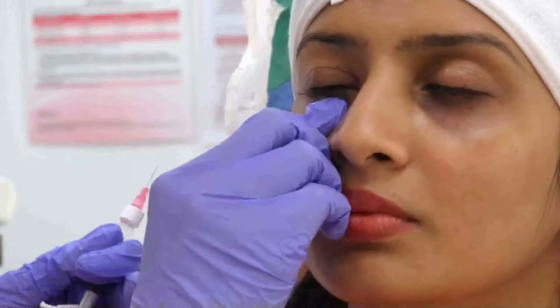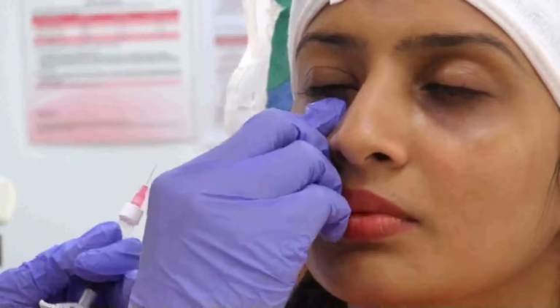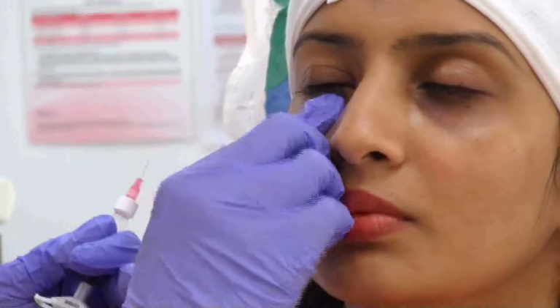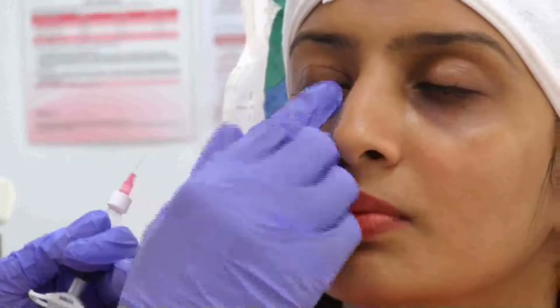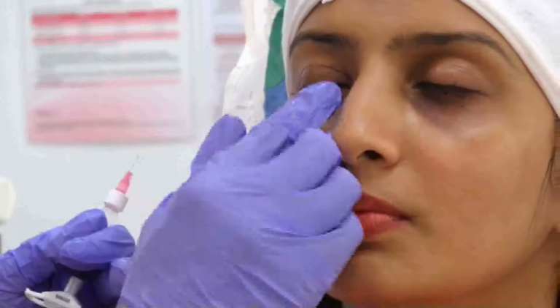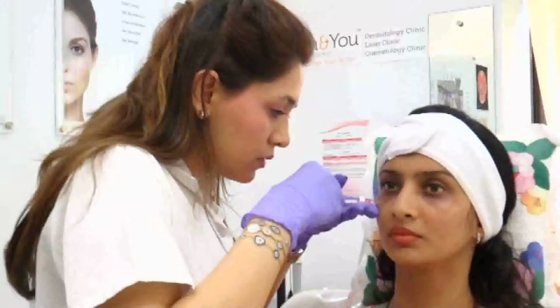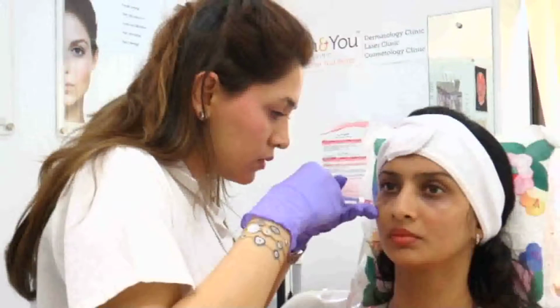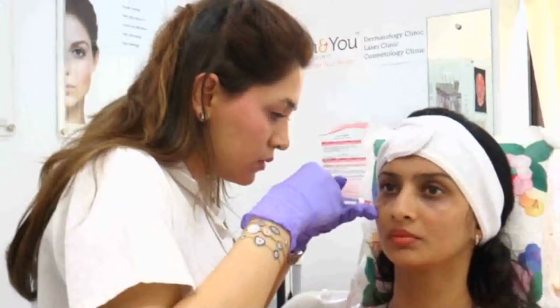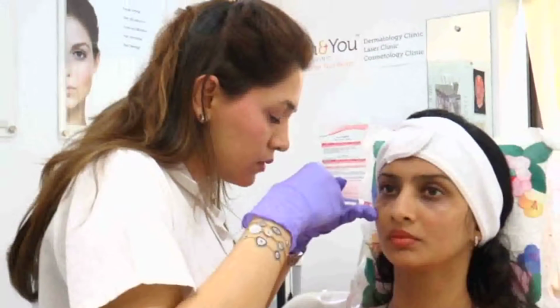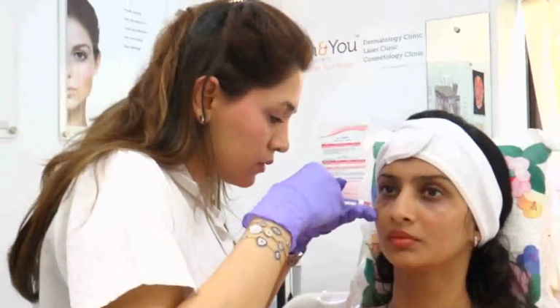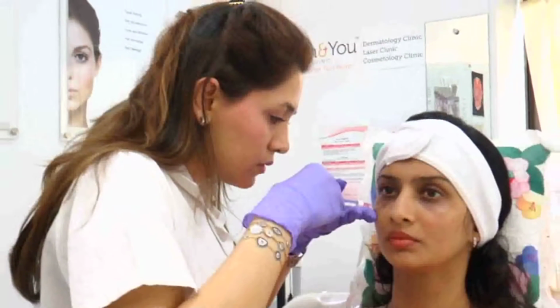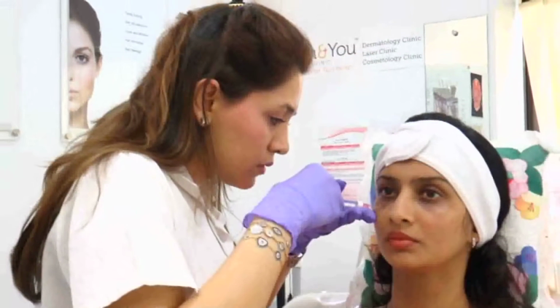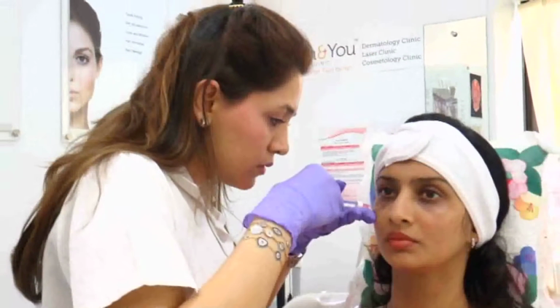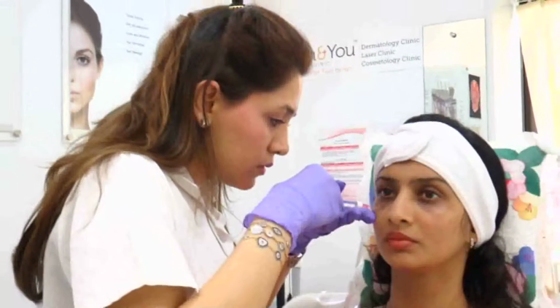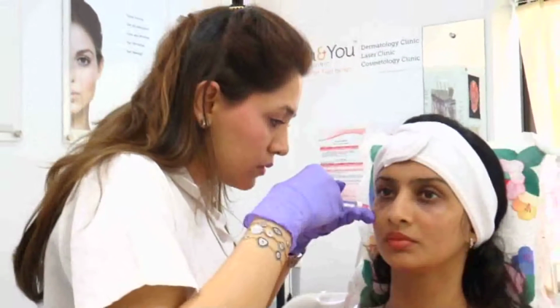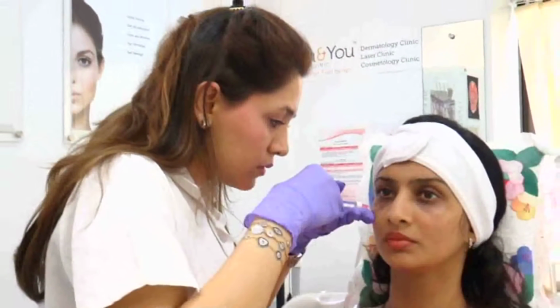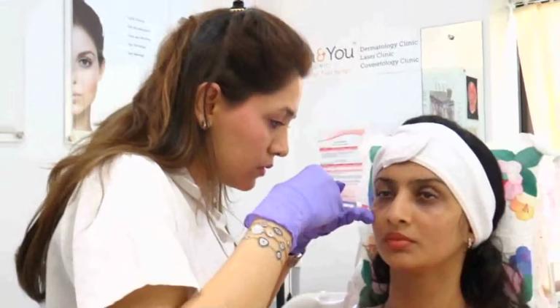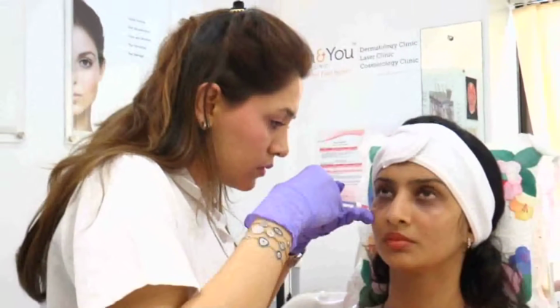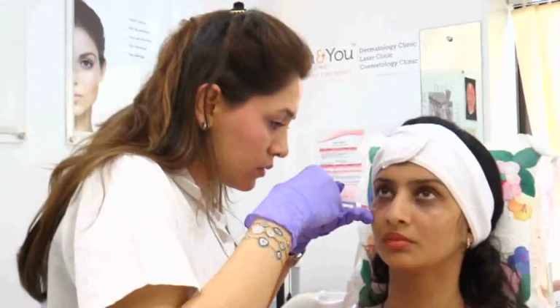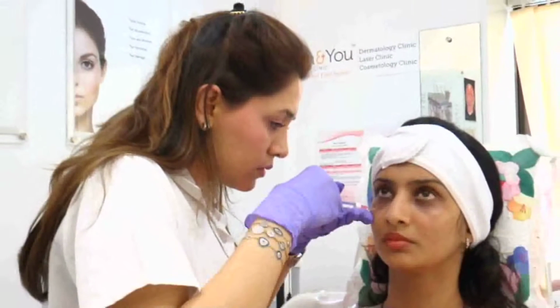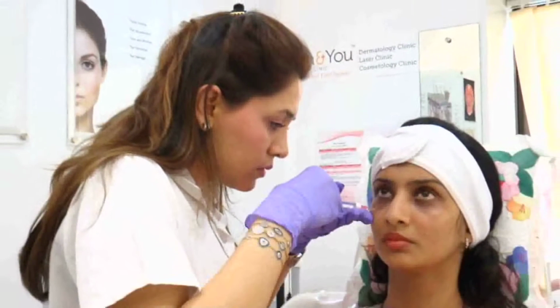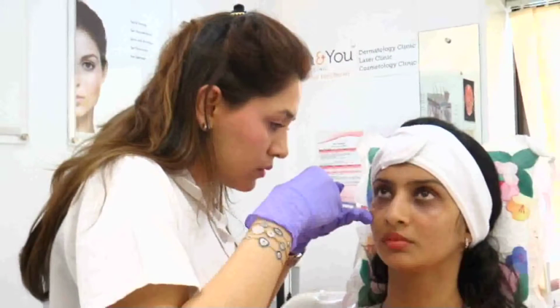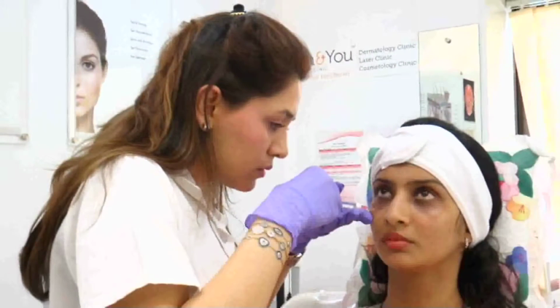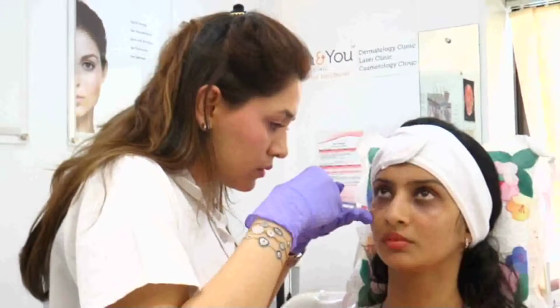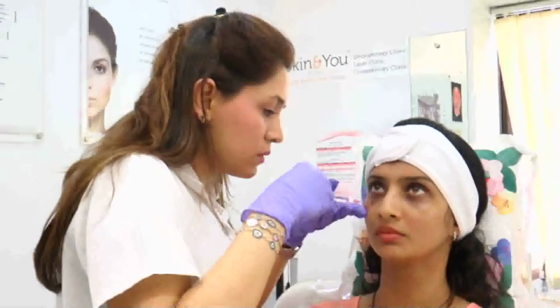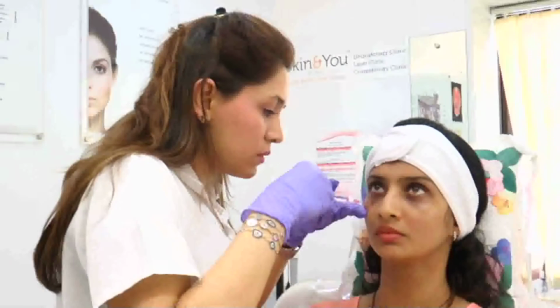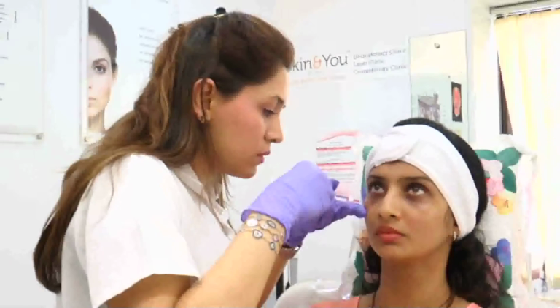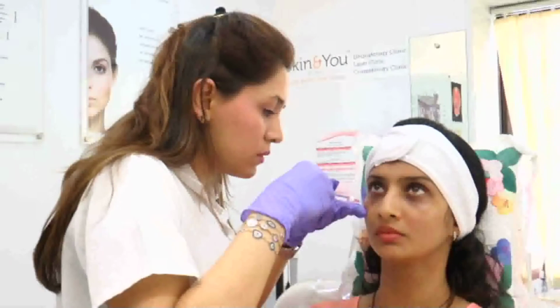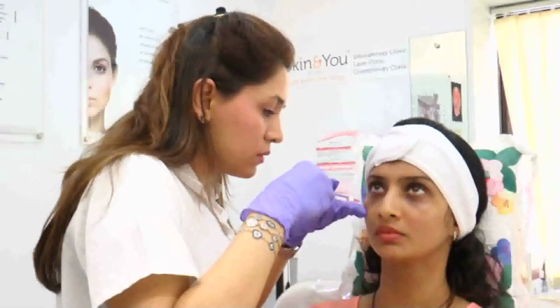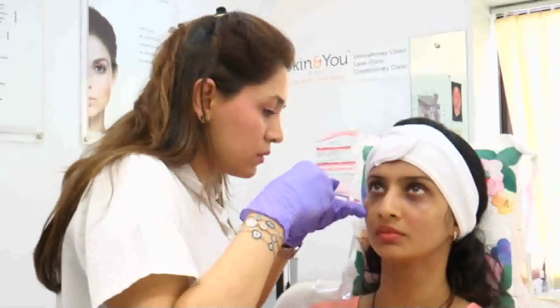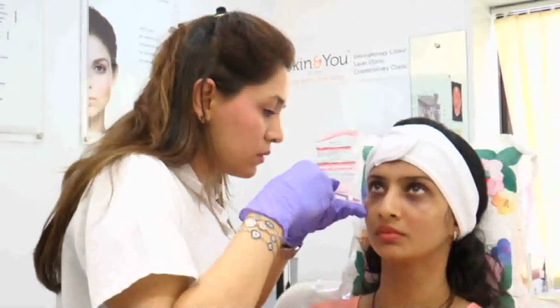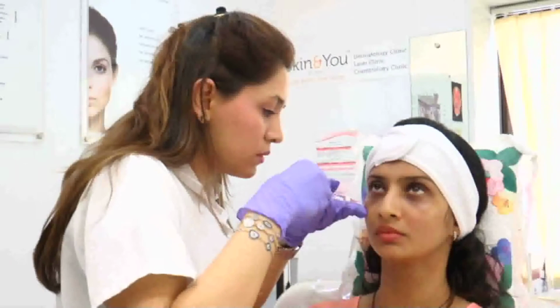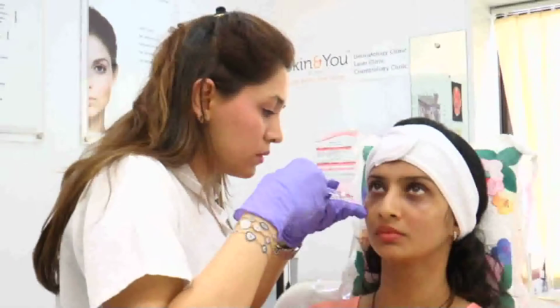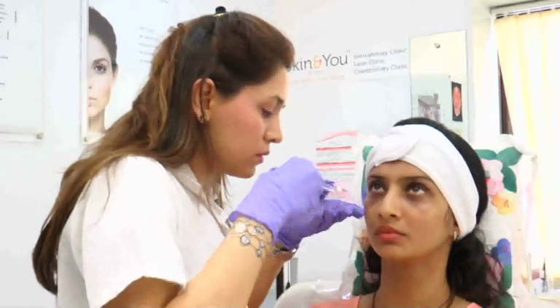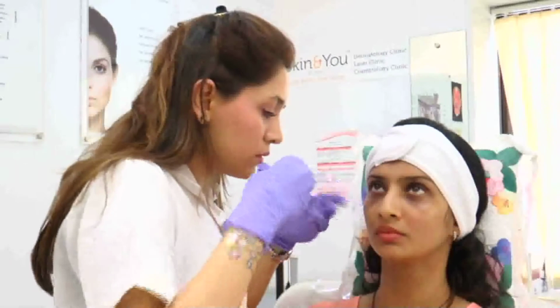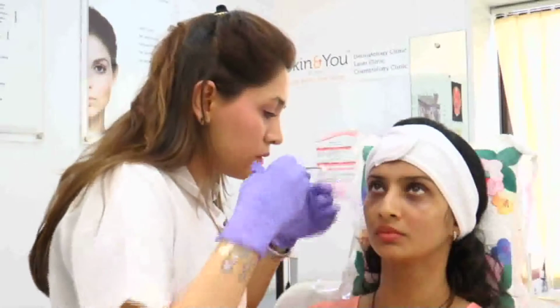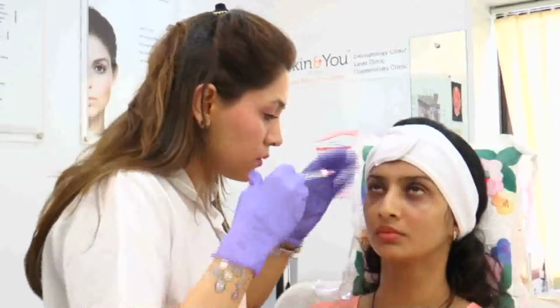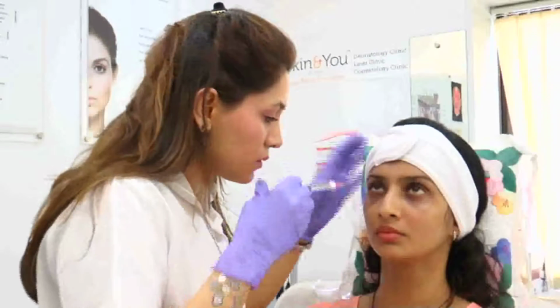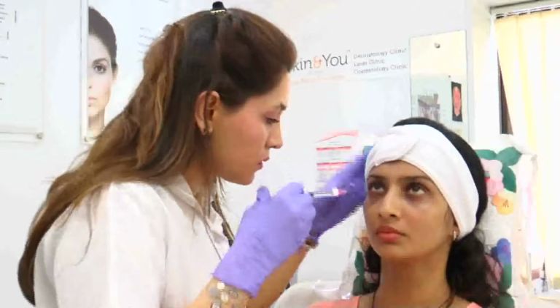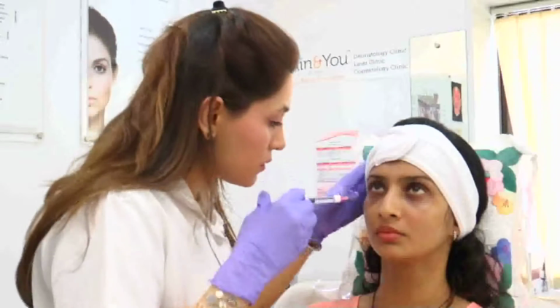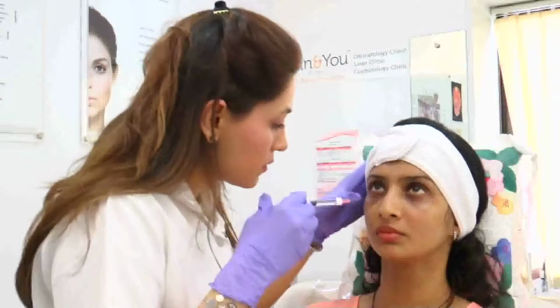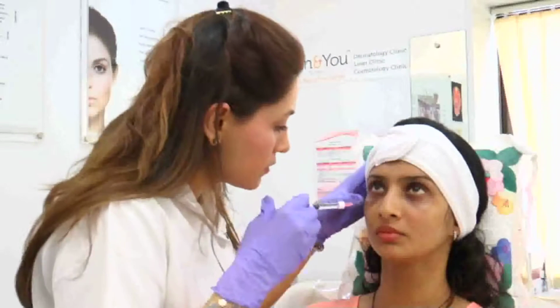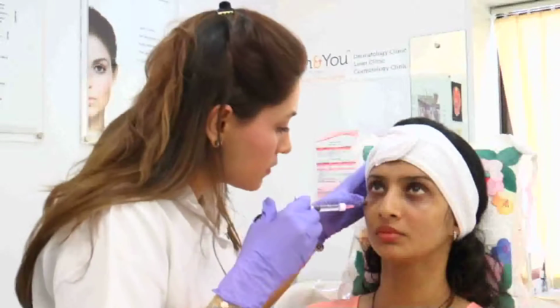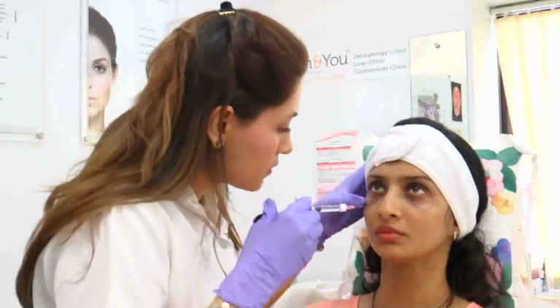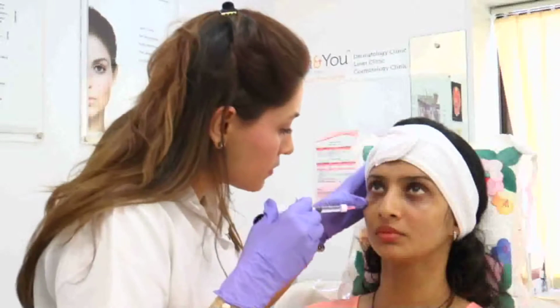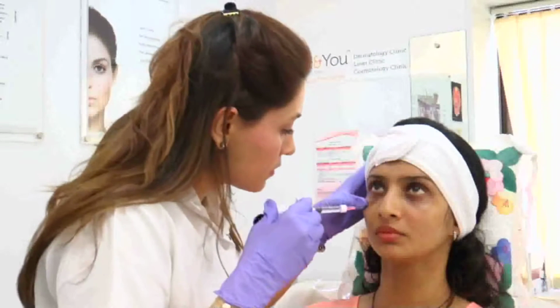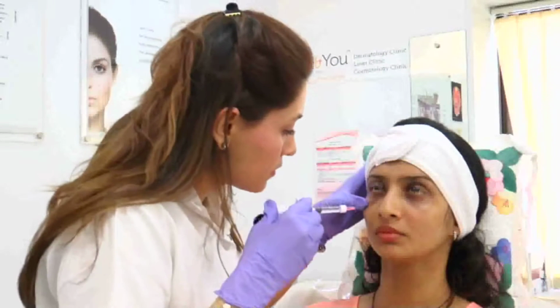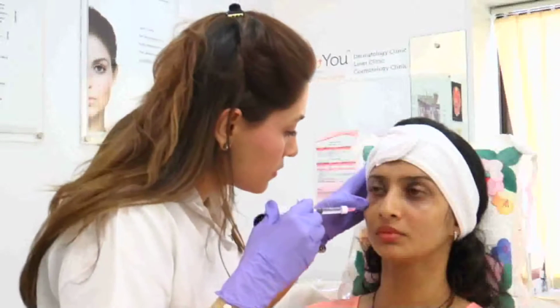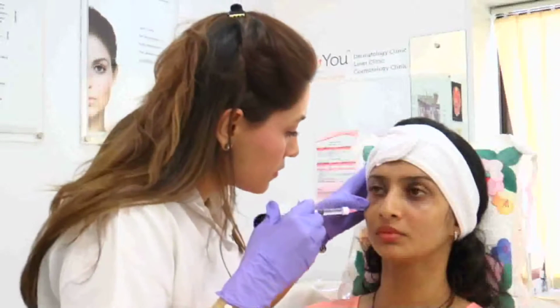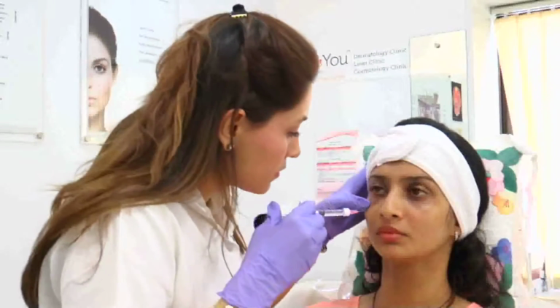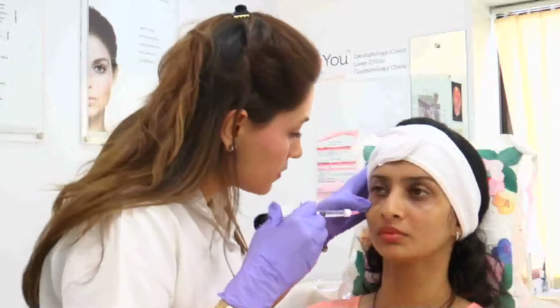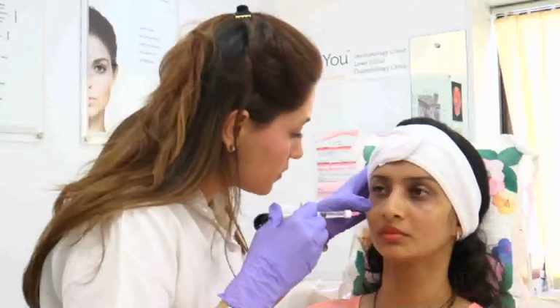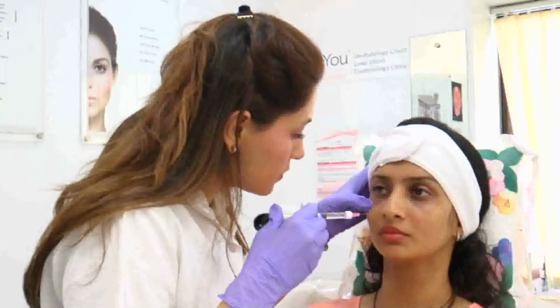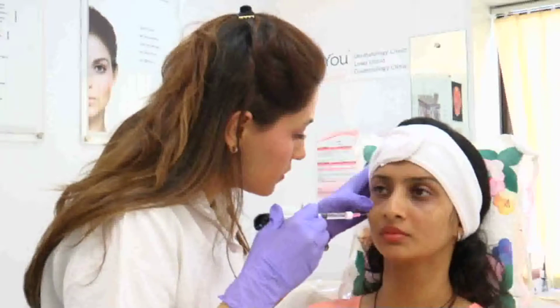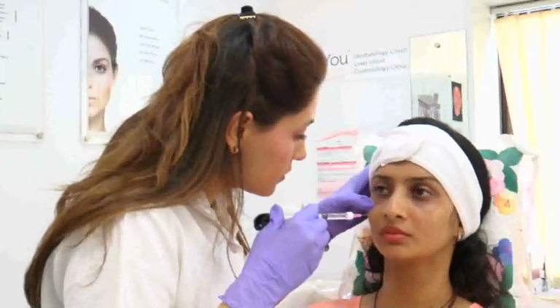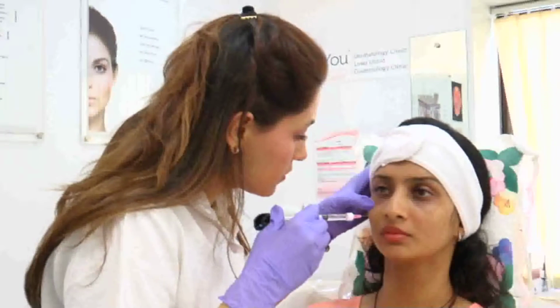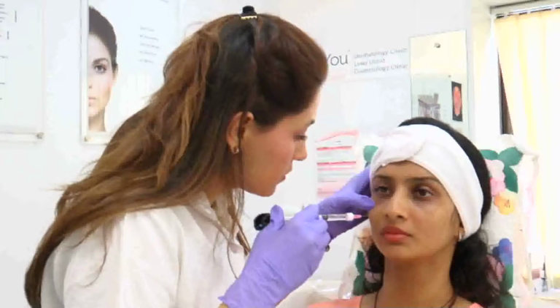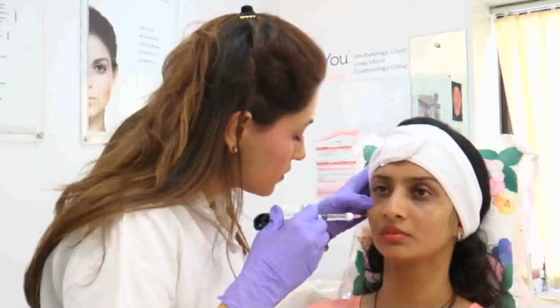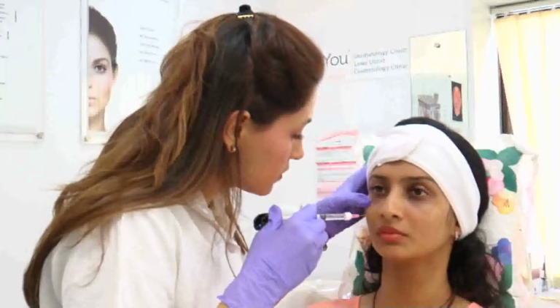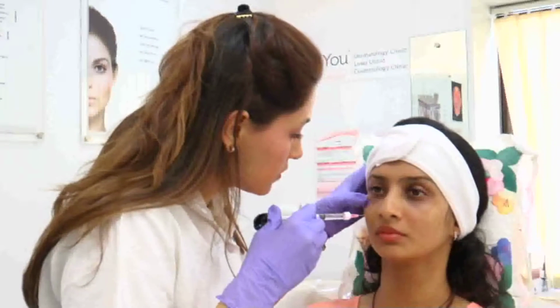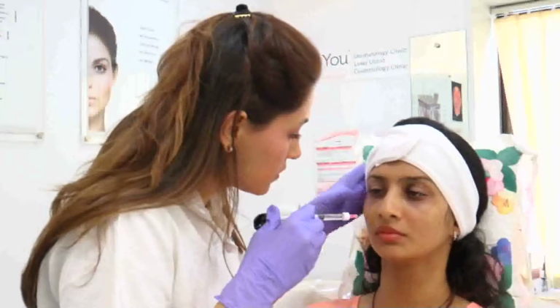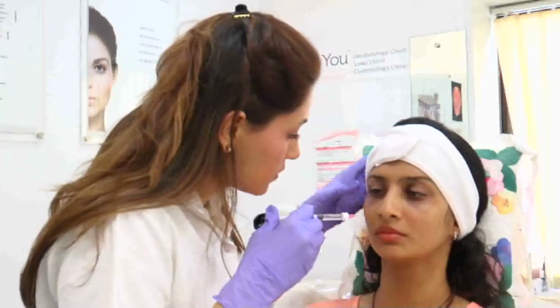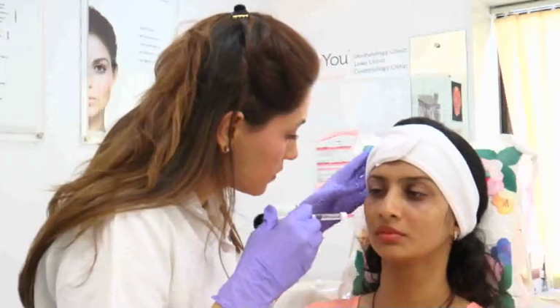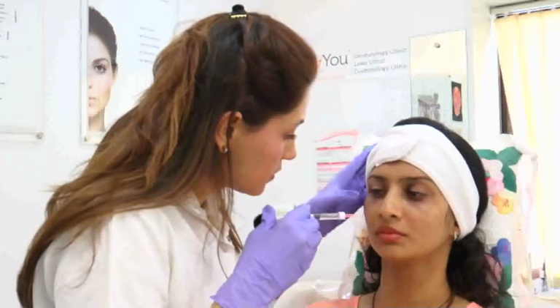Followed by tiny drops of collagen filler under the eyes. This would help to fill the tear troughs and reduce the dark circles.